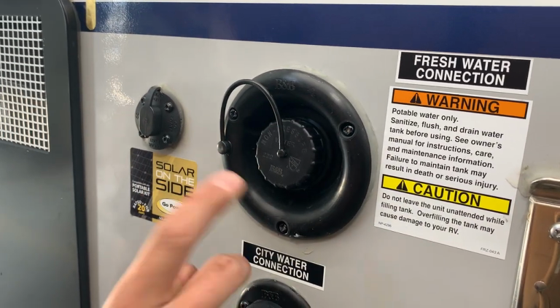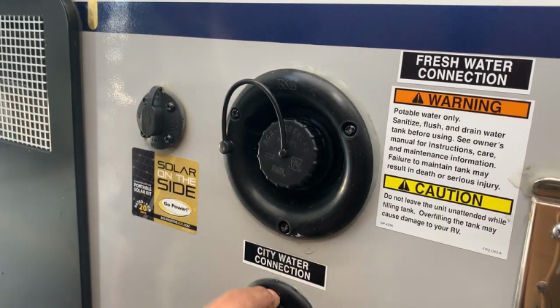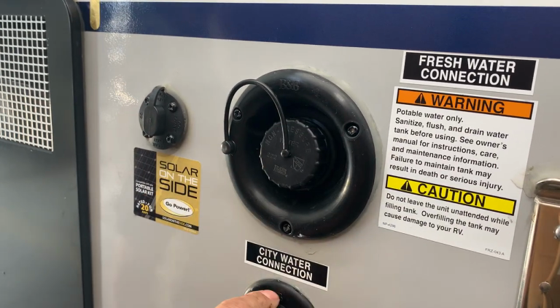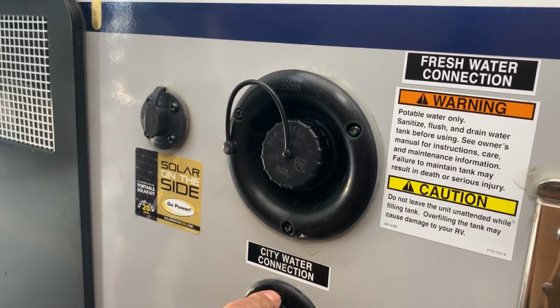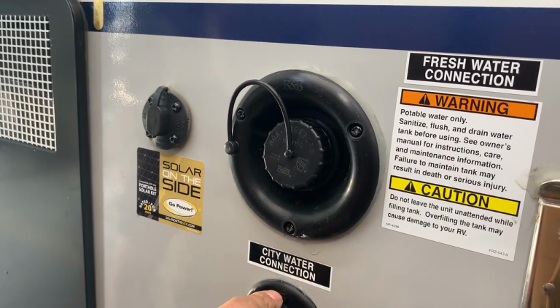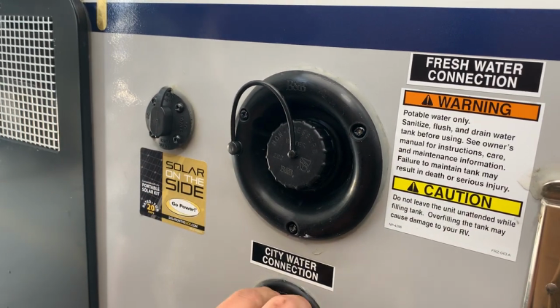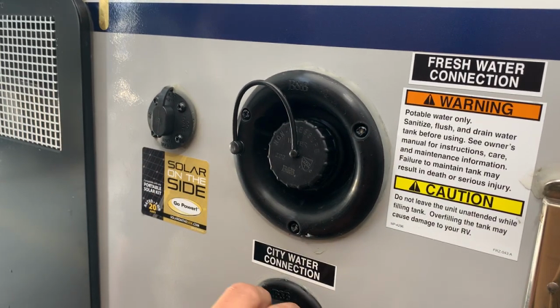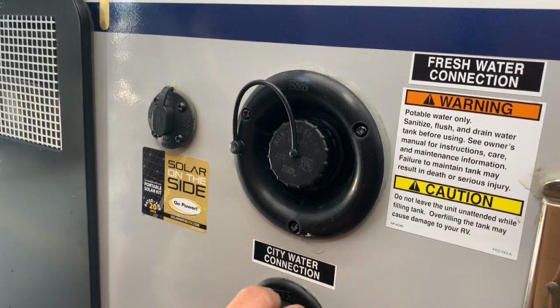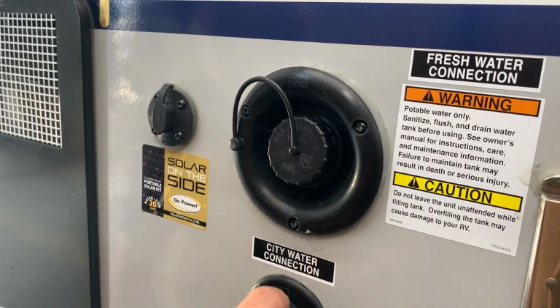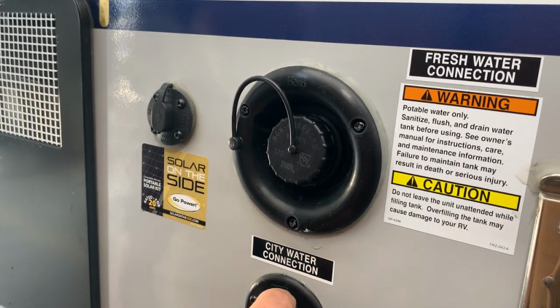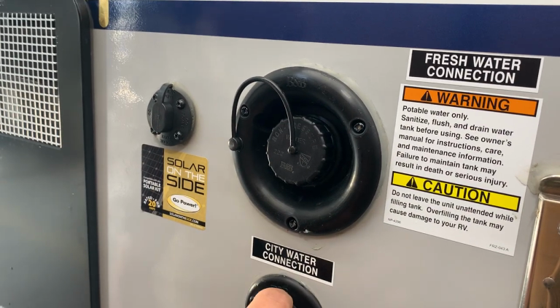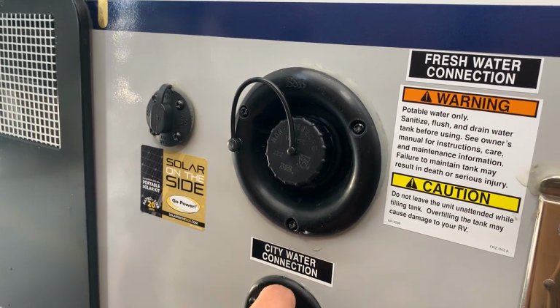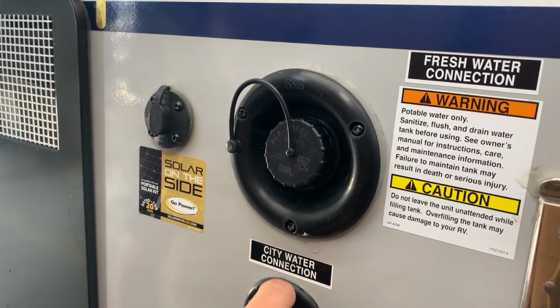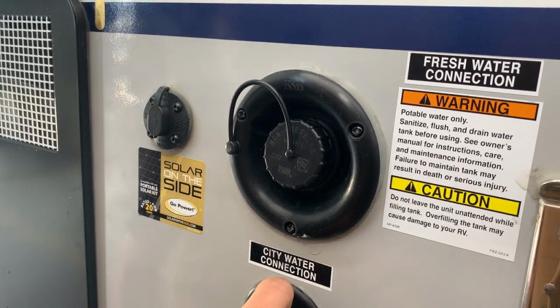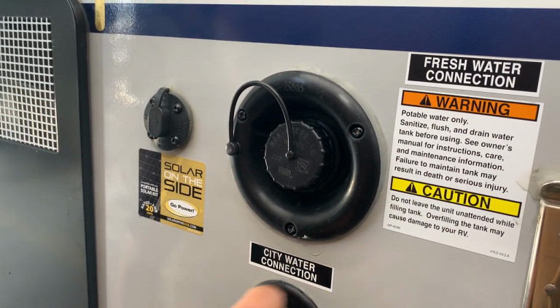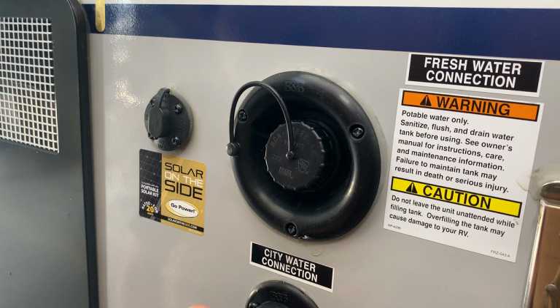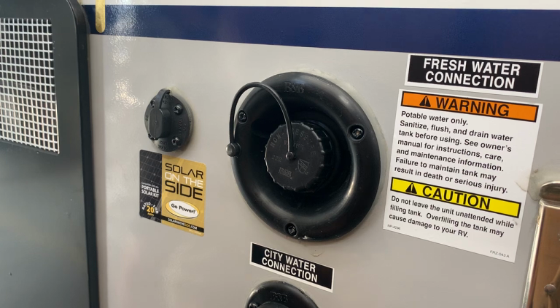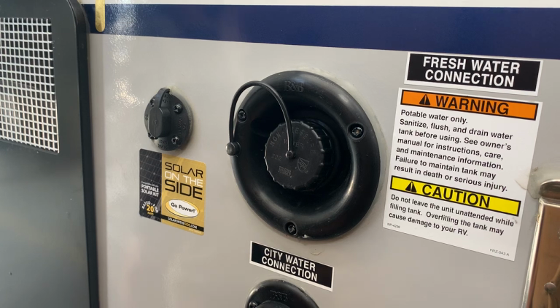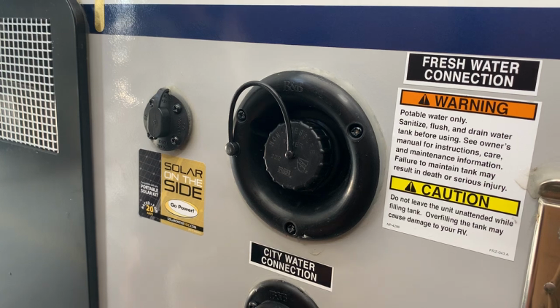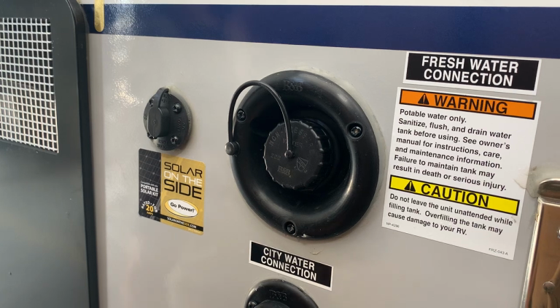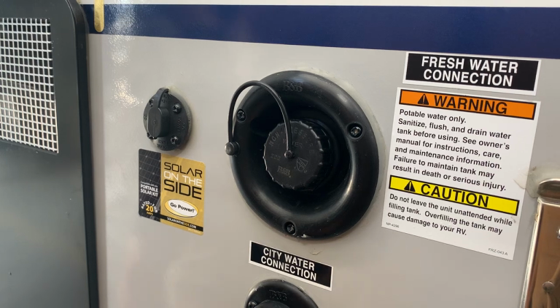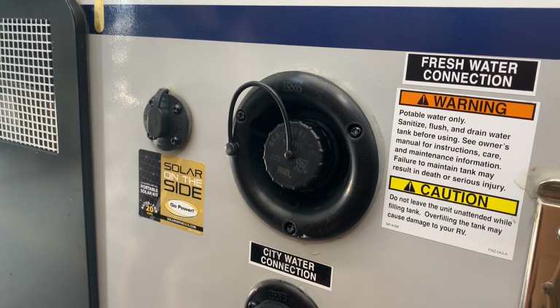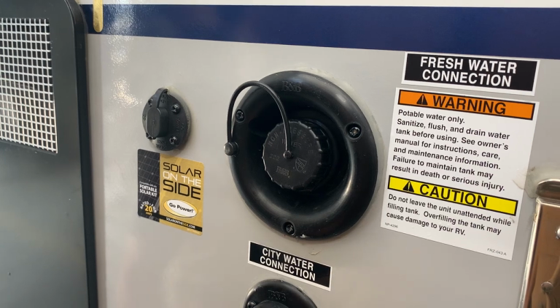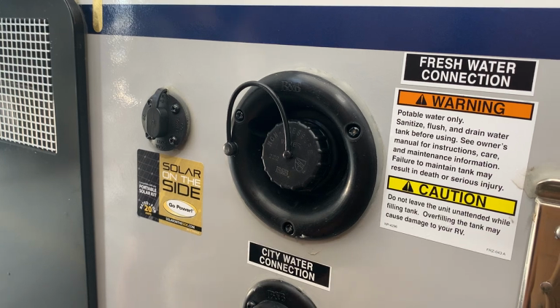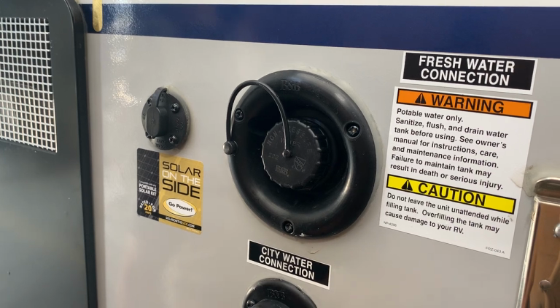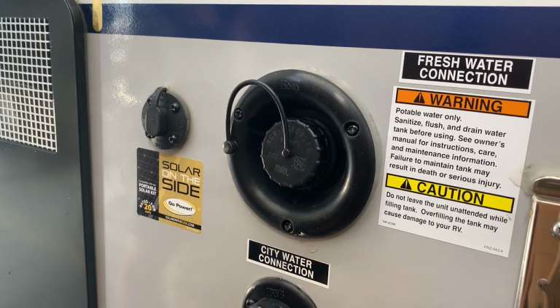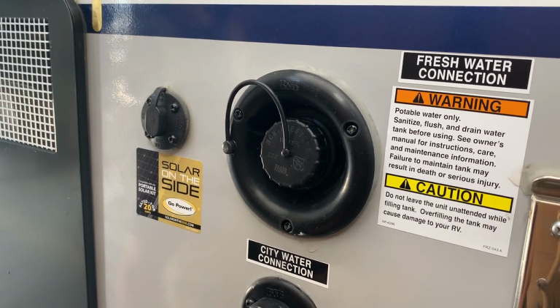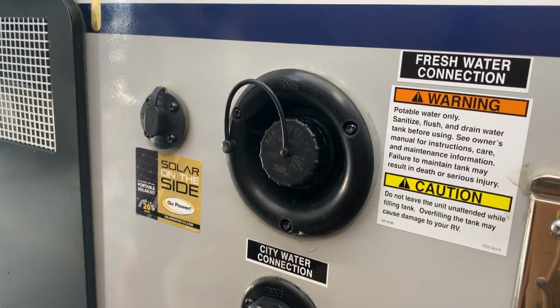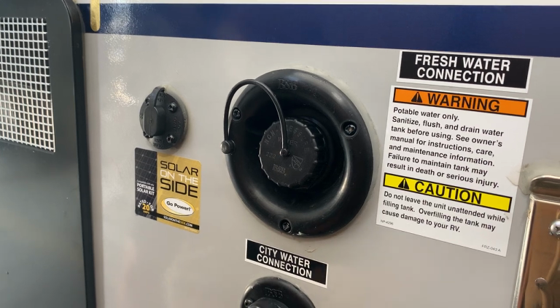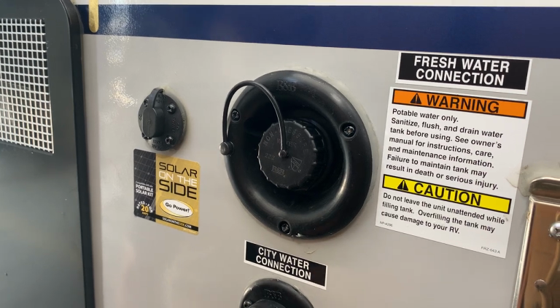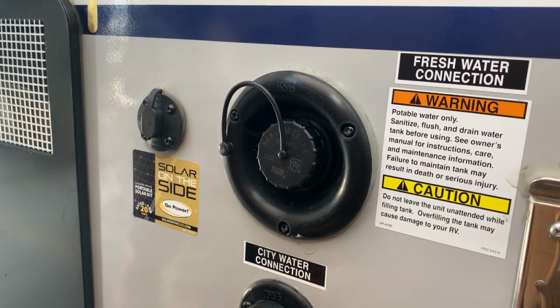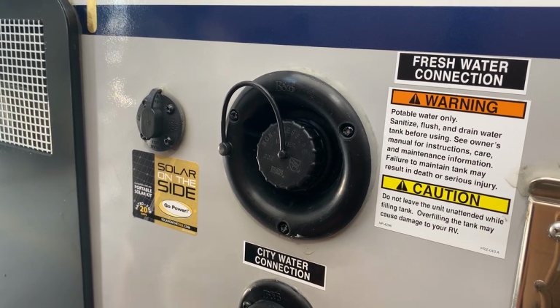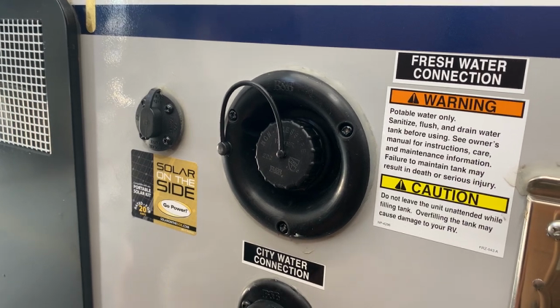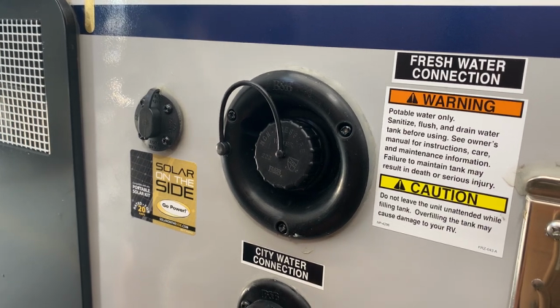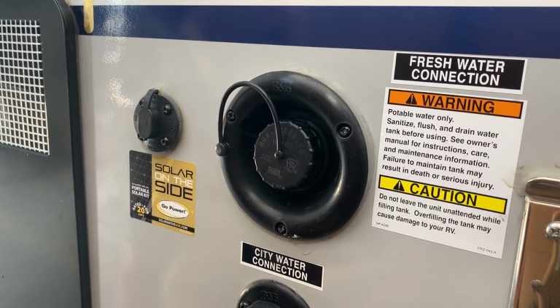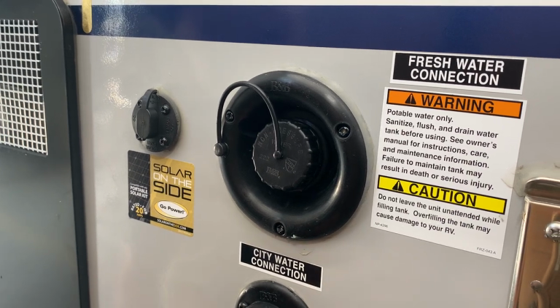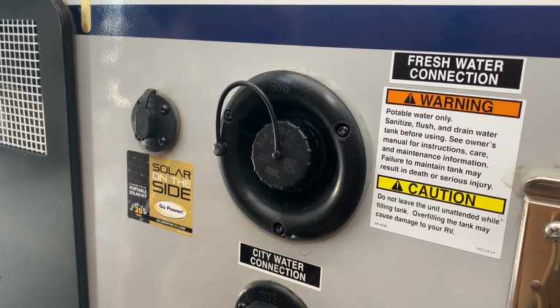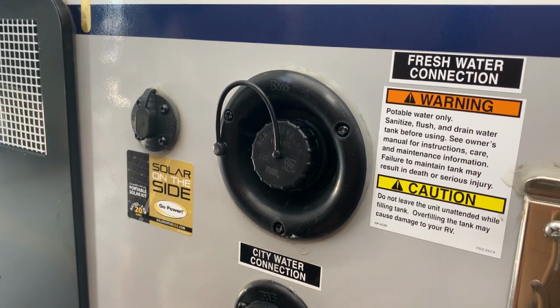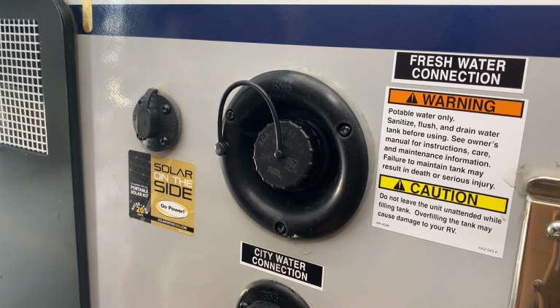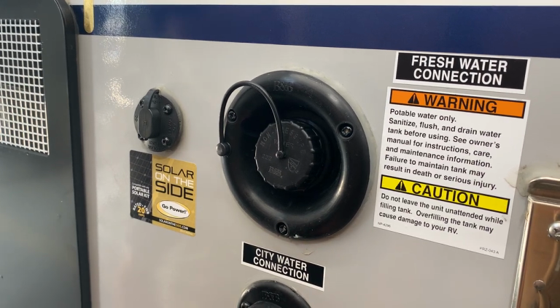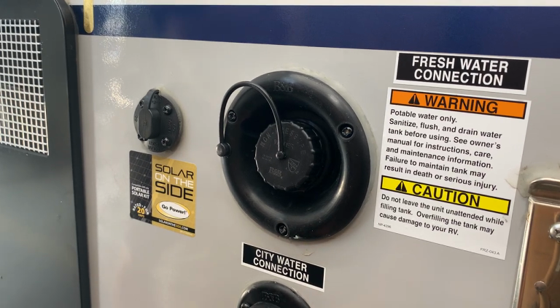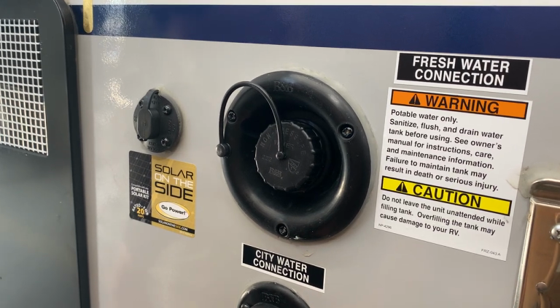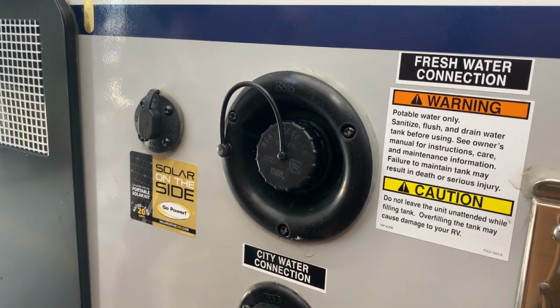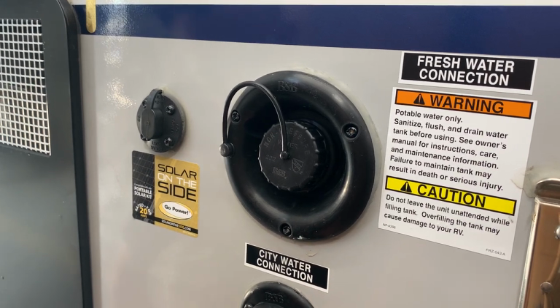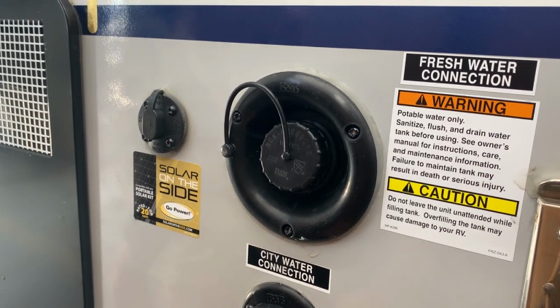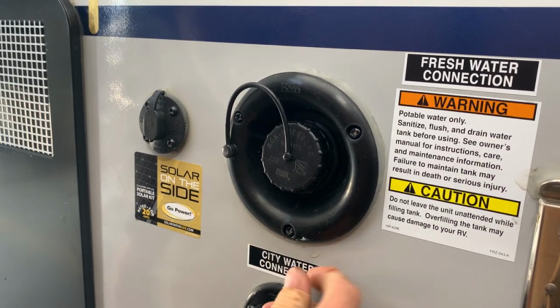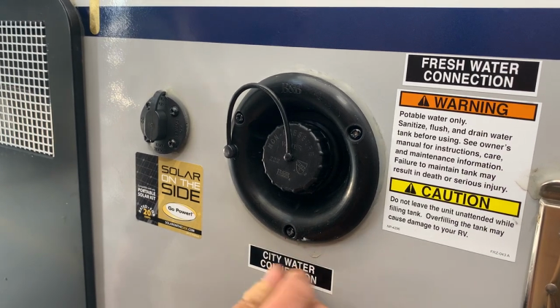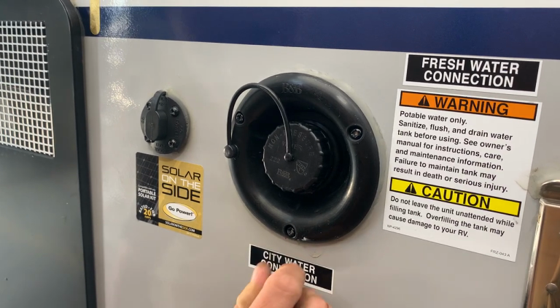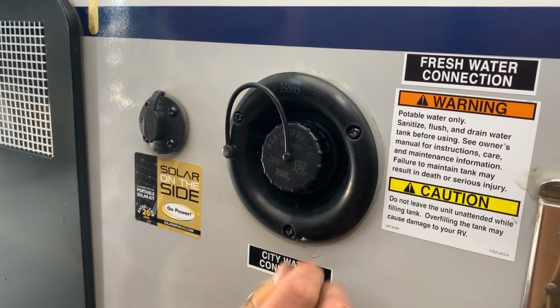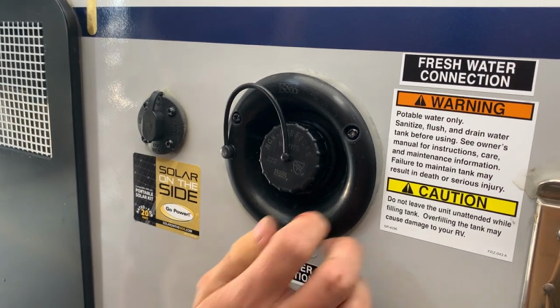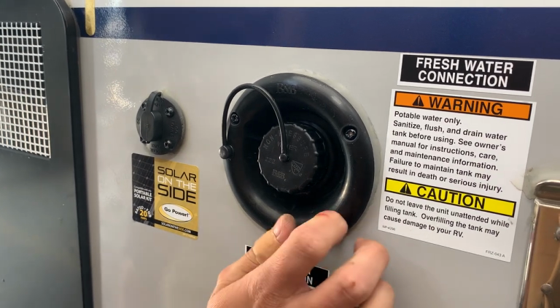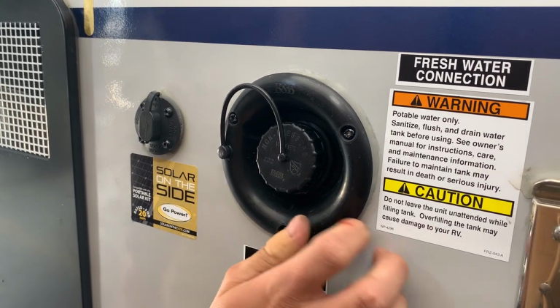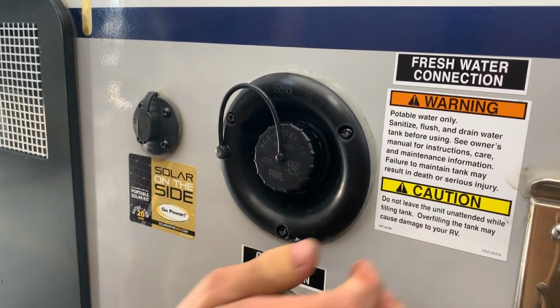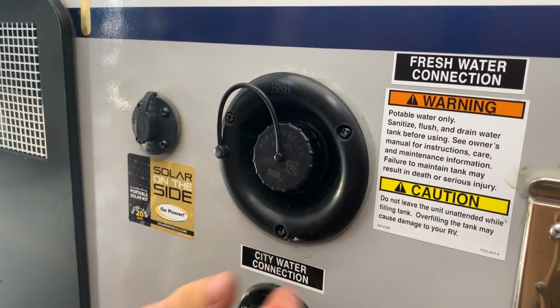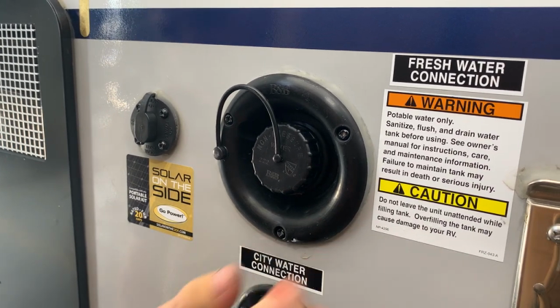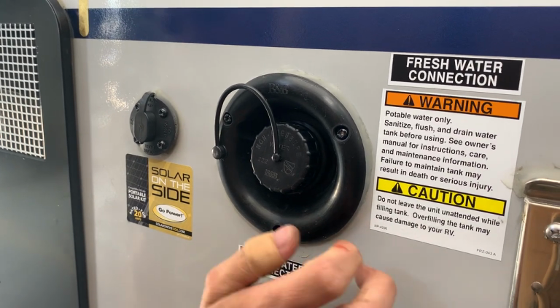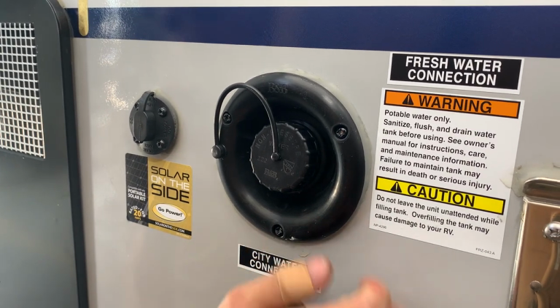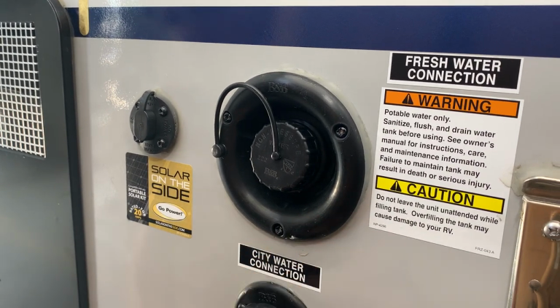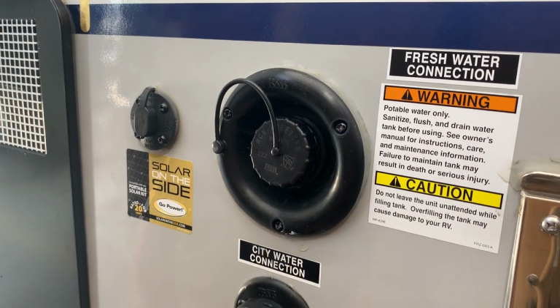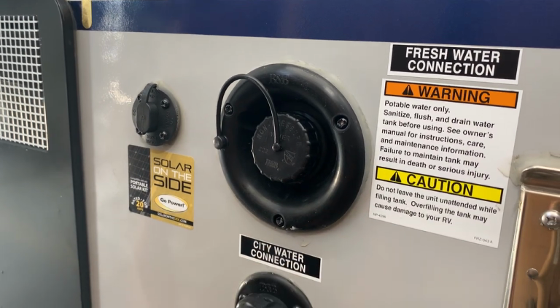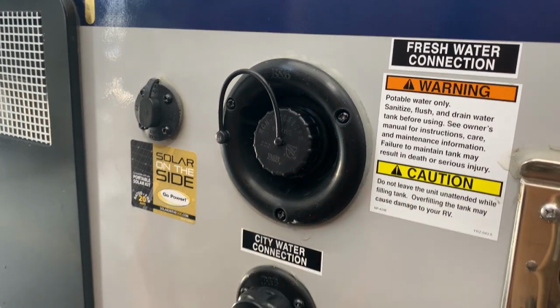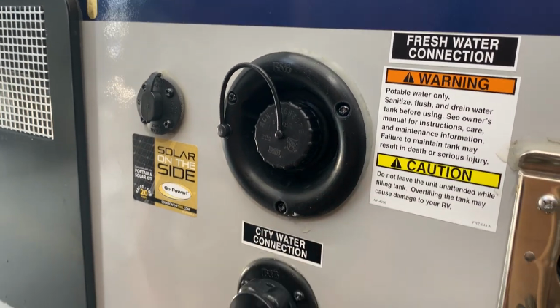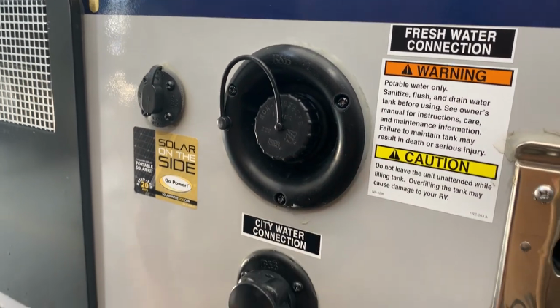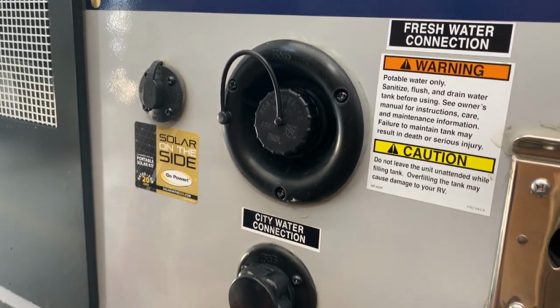Or if you're at a site with city water service, you've got a garden hose inlet here — turn it on and it pressurizes all the lines without the need to run your water pump.